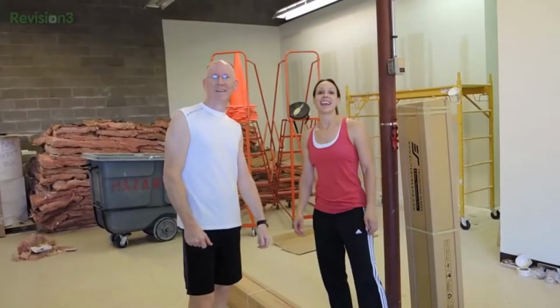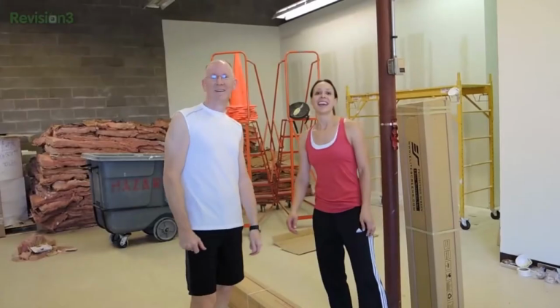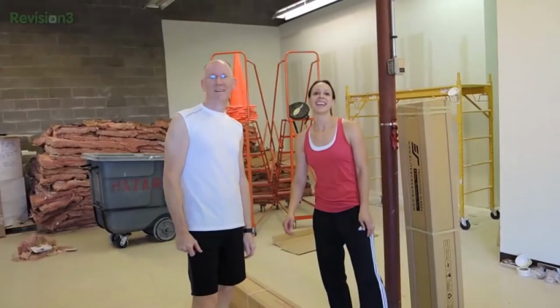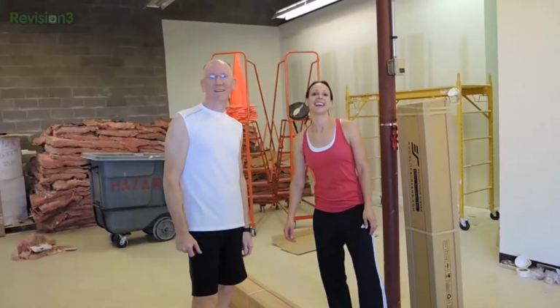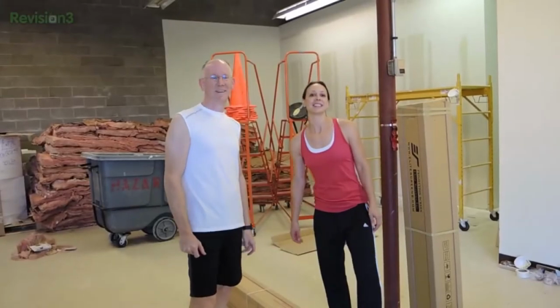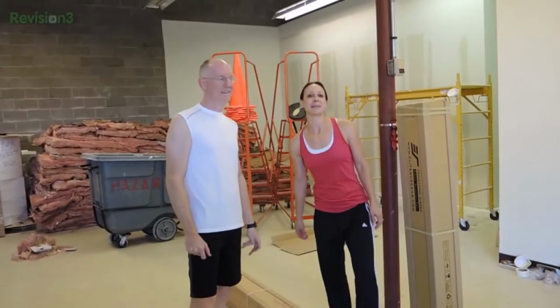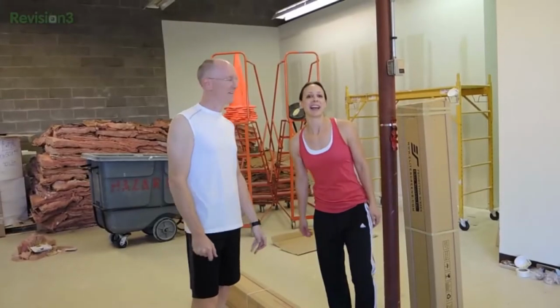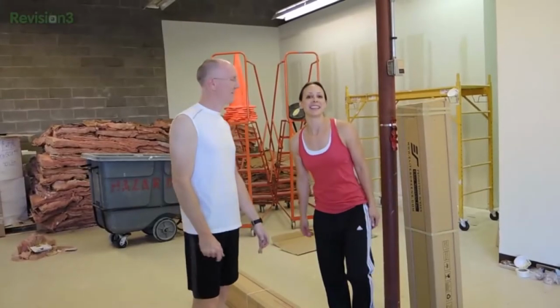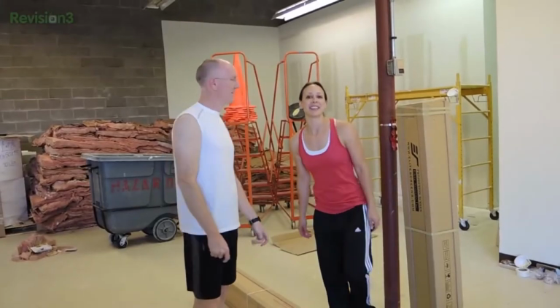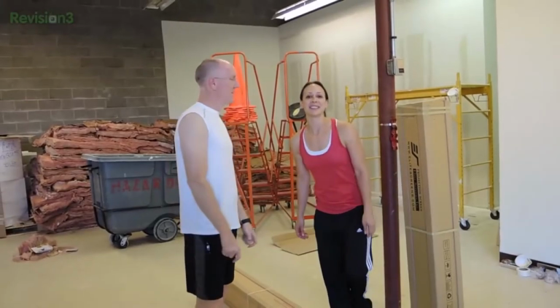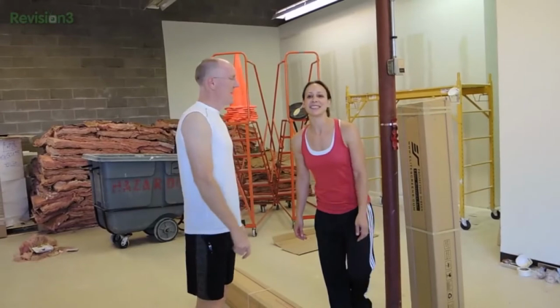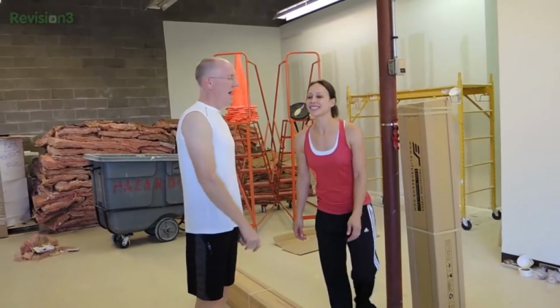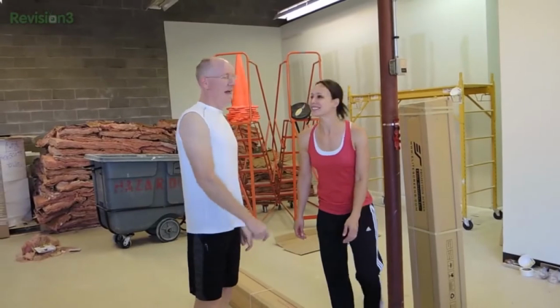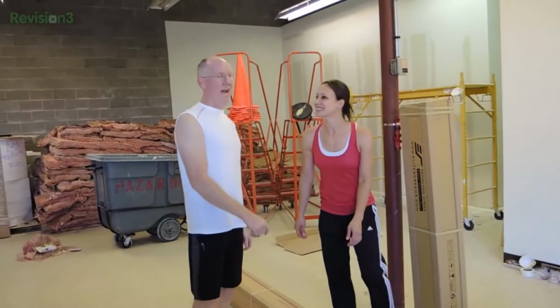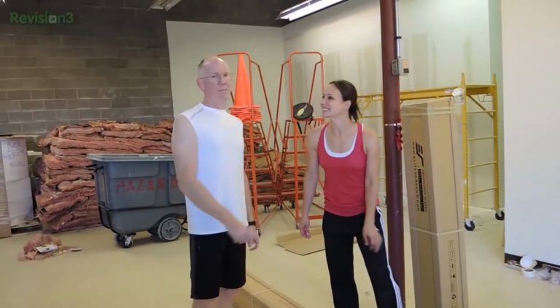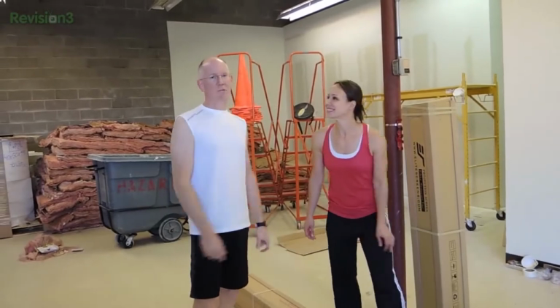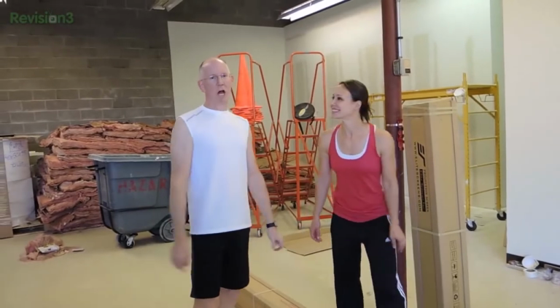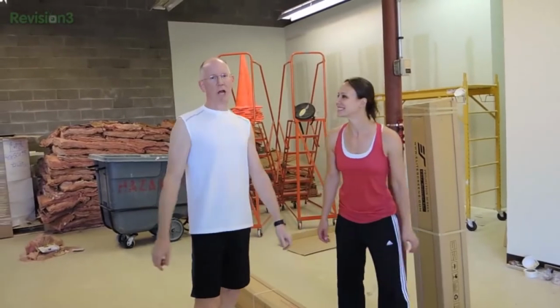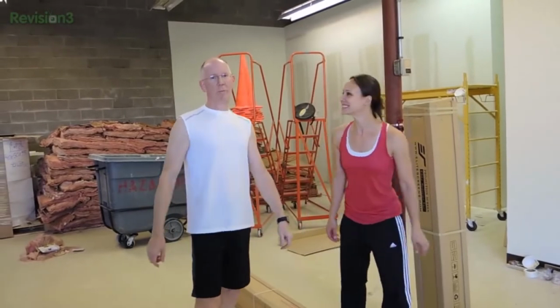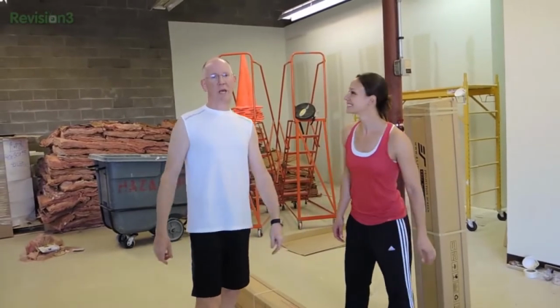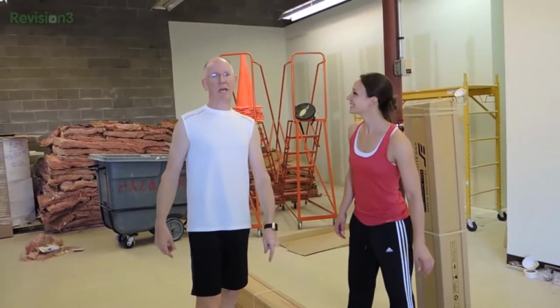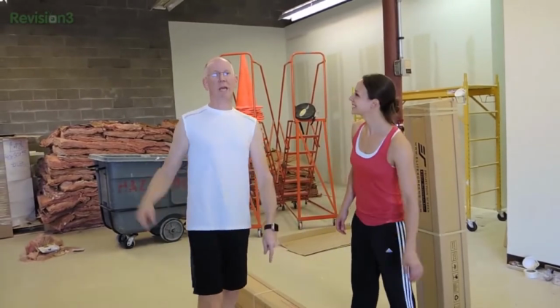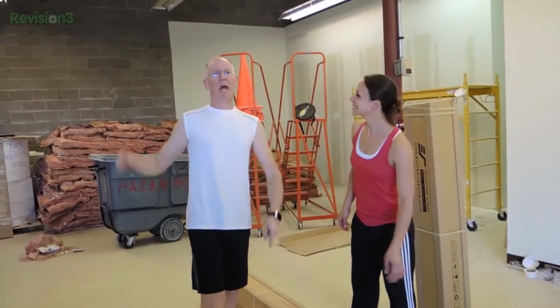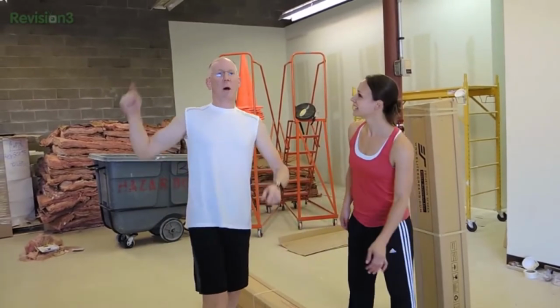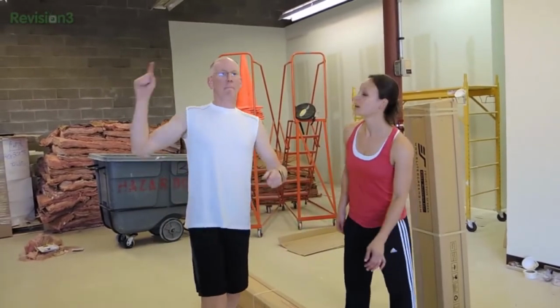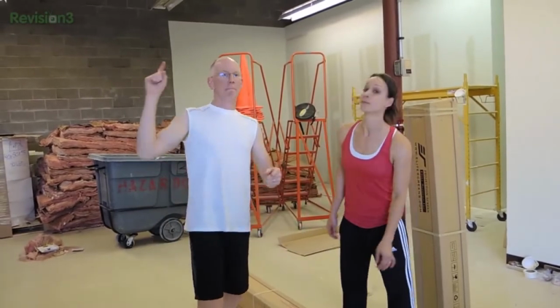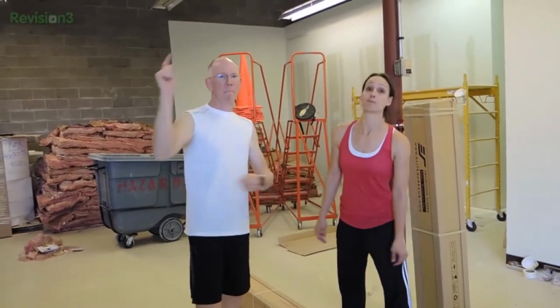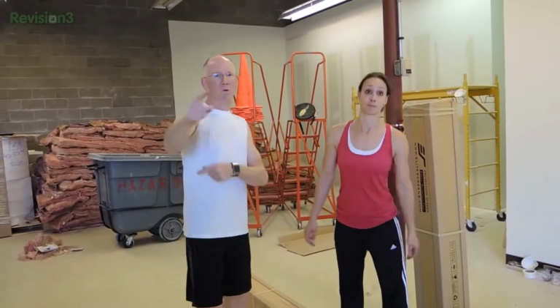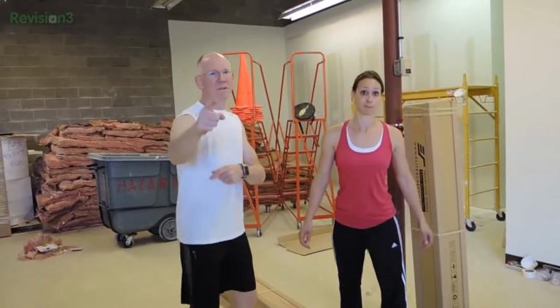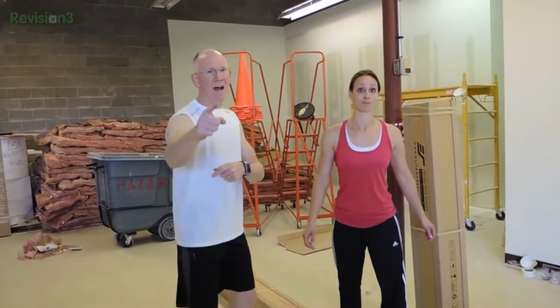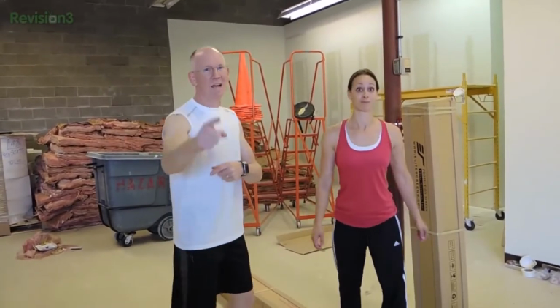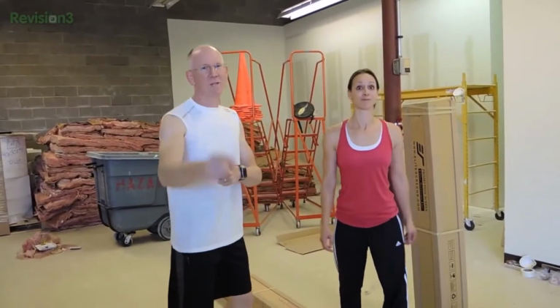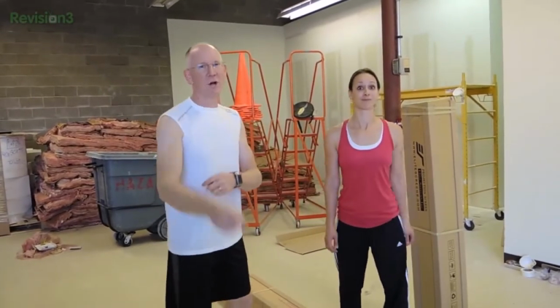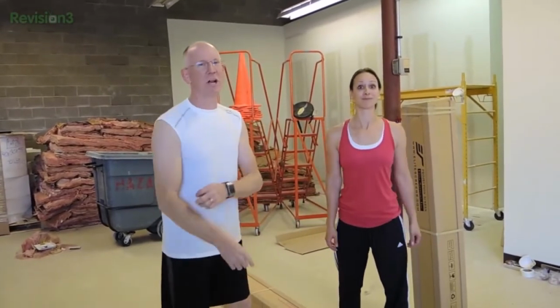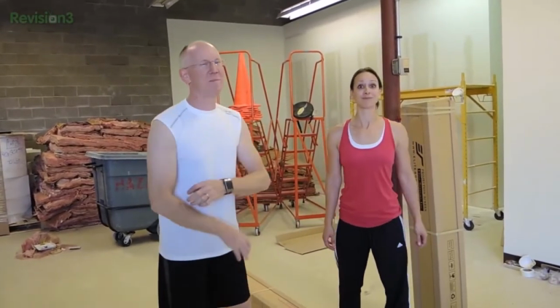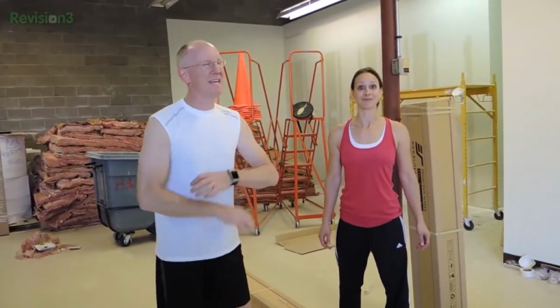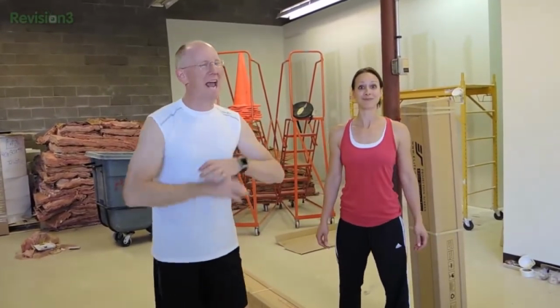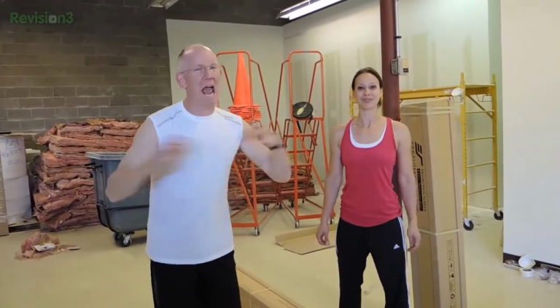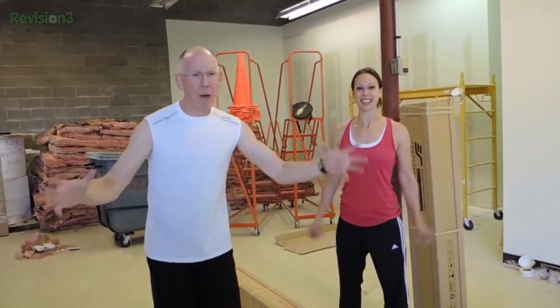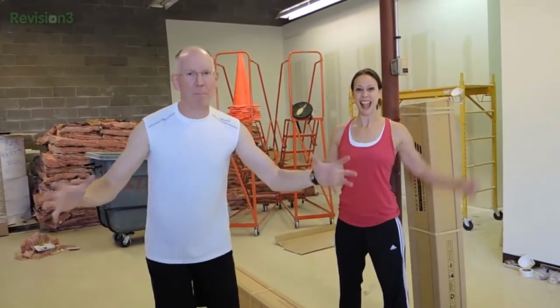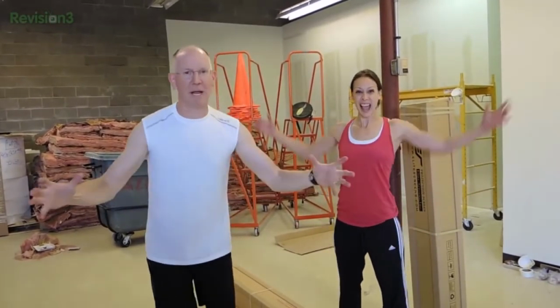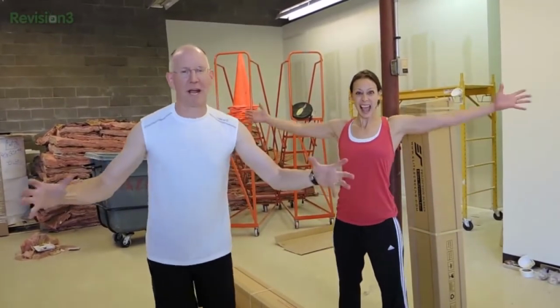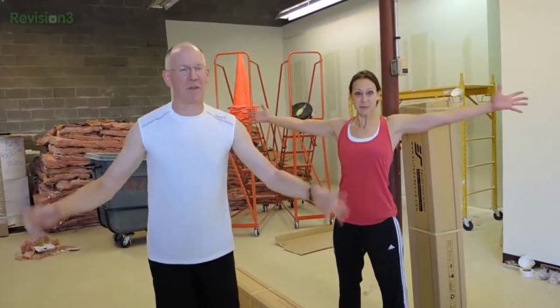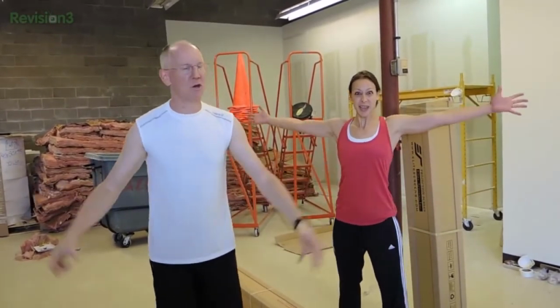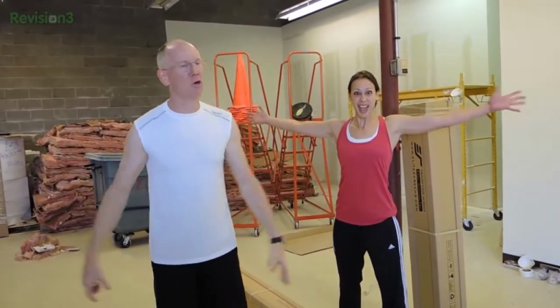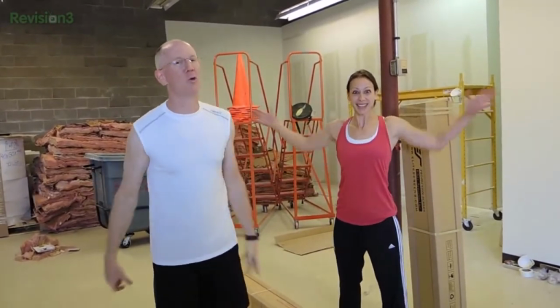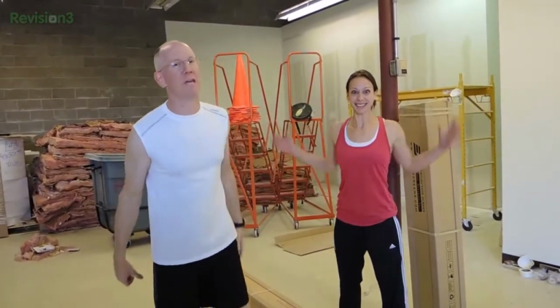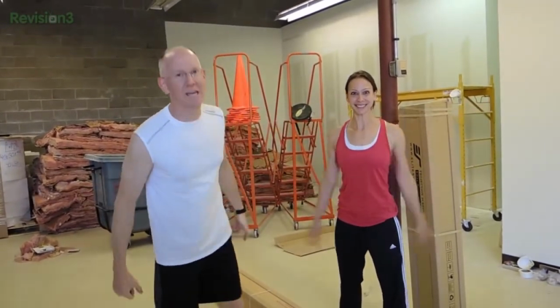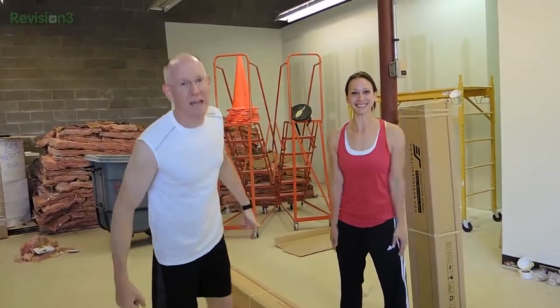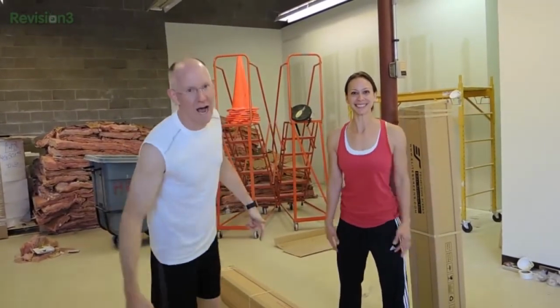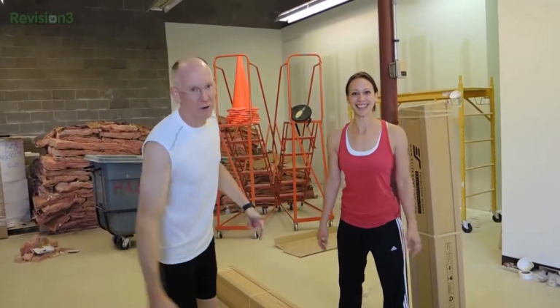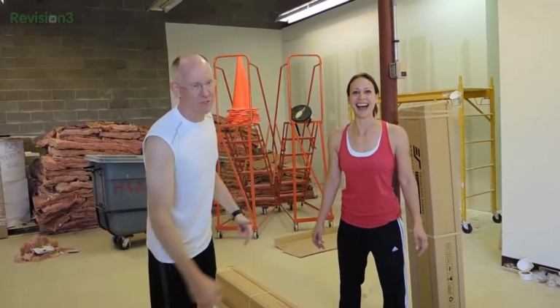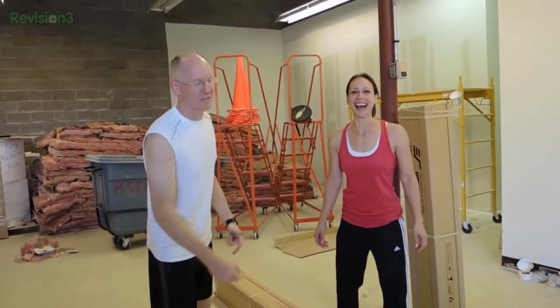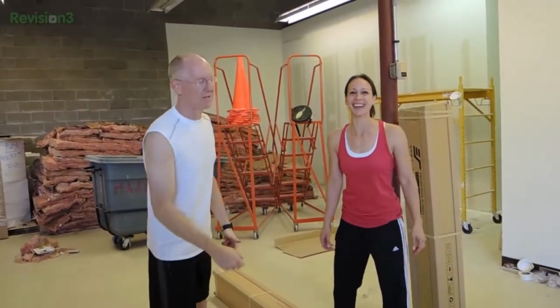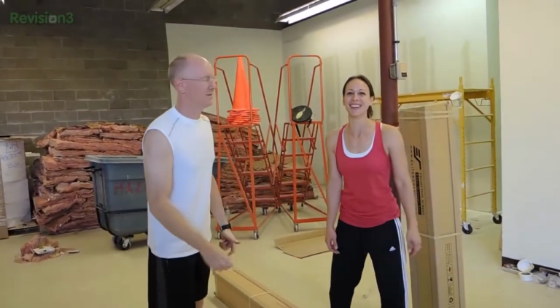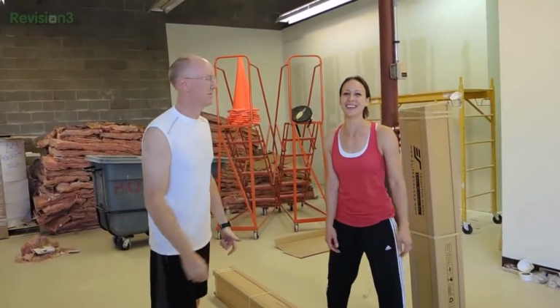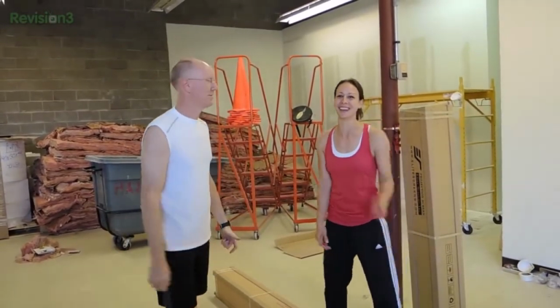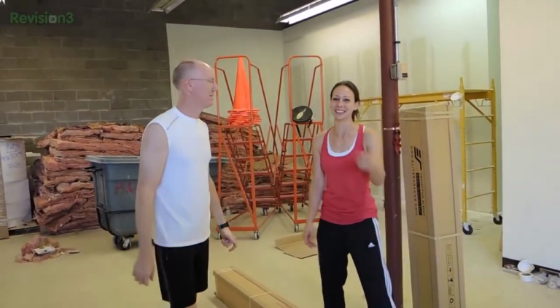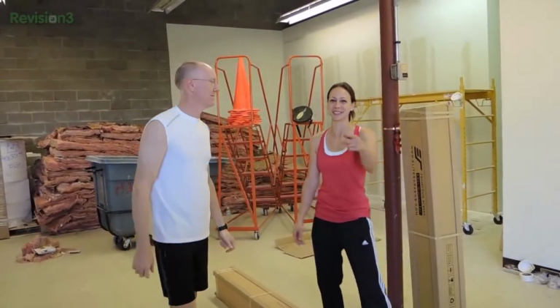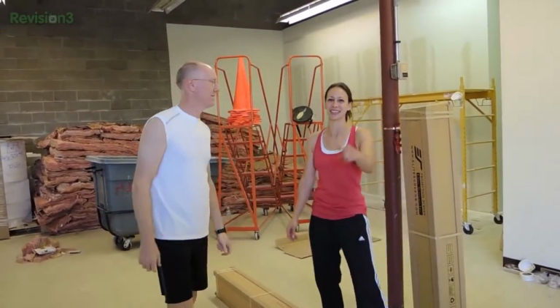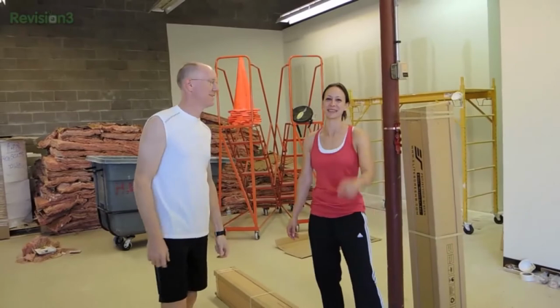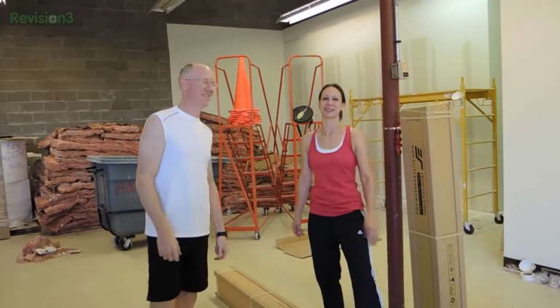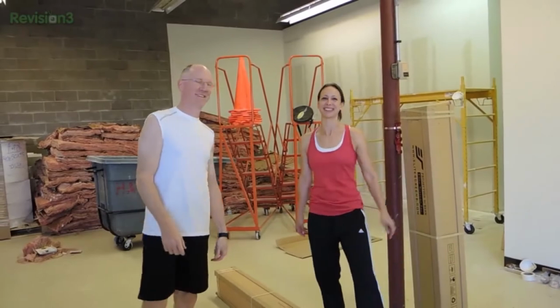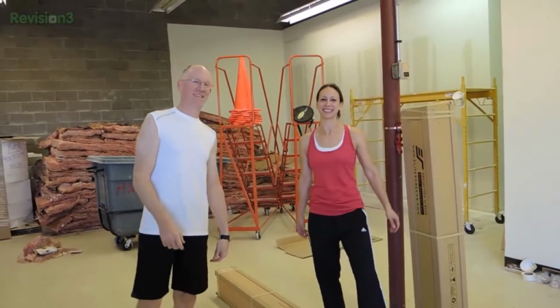Hey guys, I'm Callie Lewis. And I'm John P. Movie nights are gonna be epic at the new Geek House. Welcome to Geek Pete.